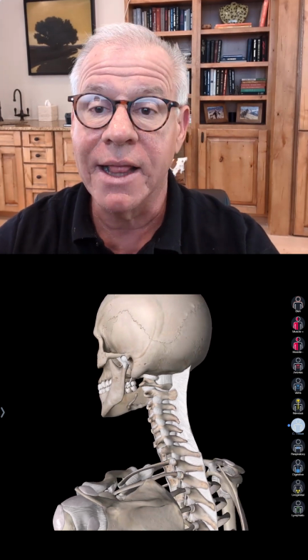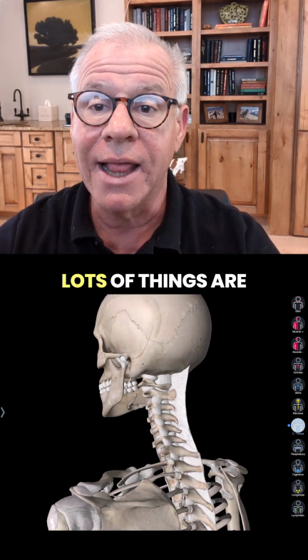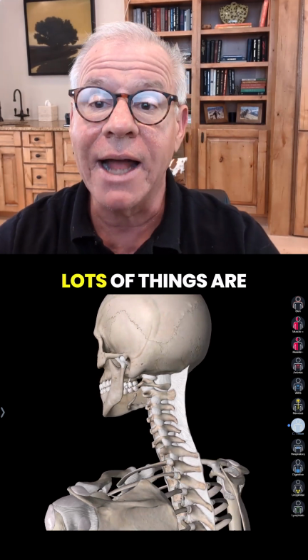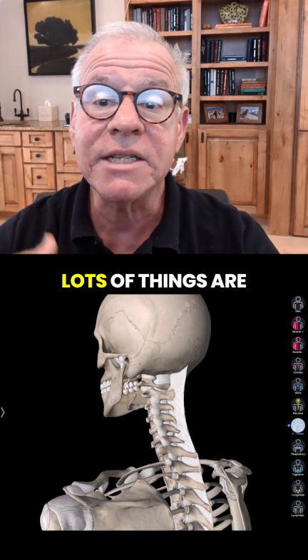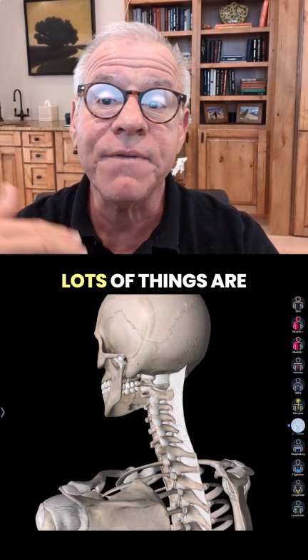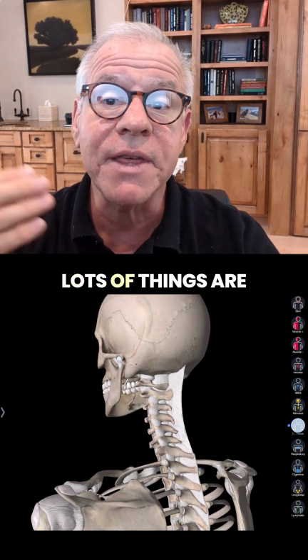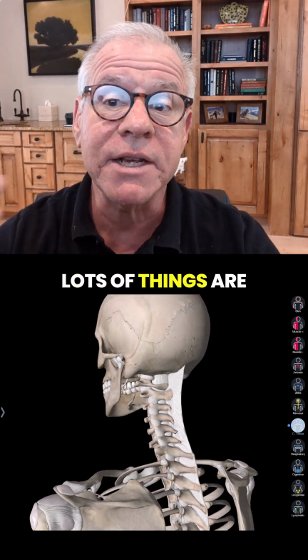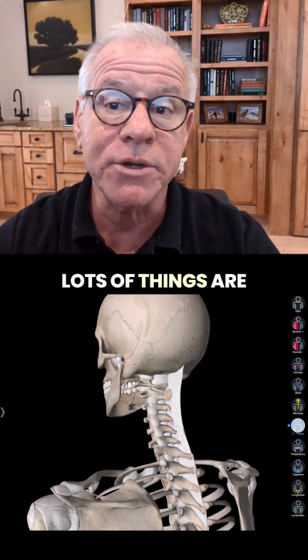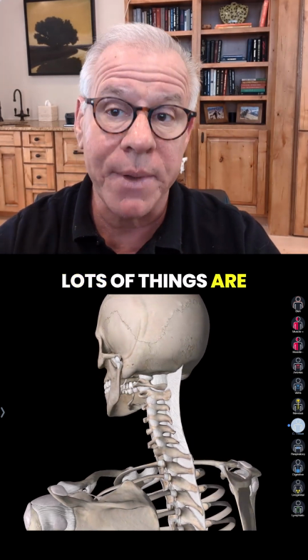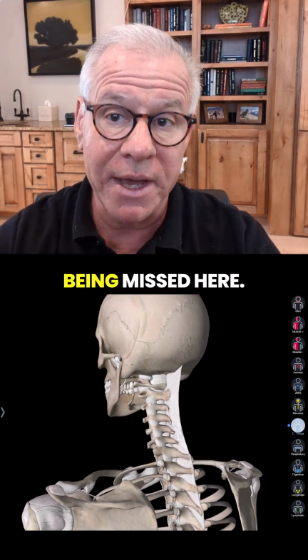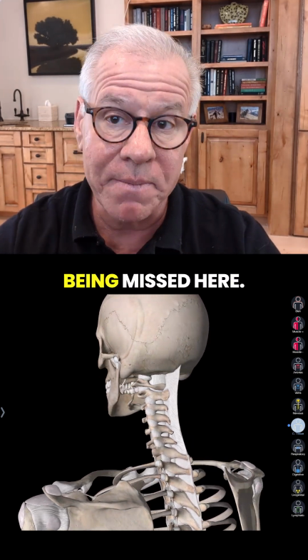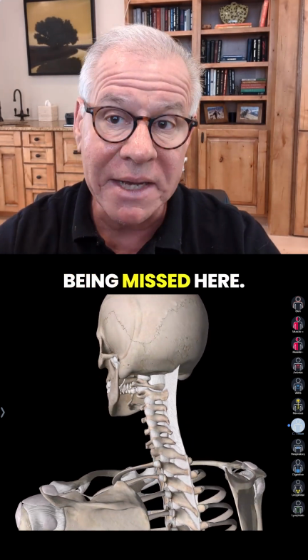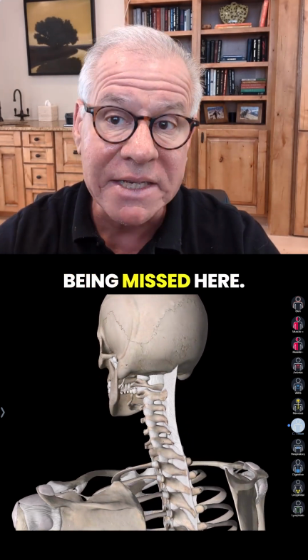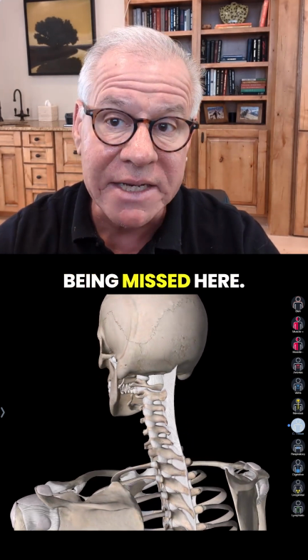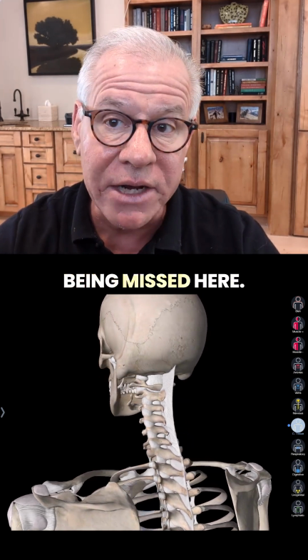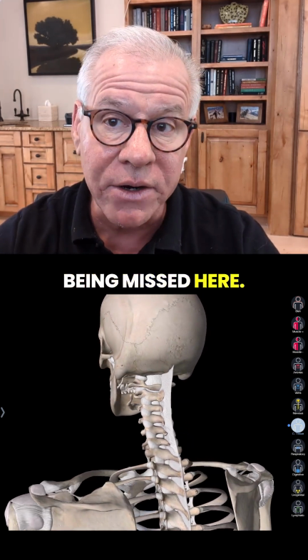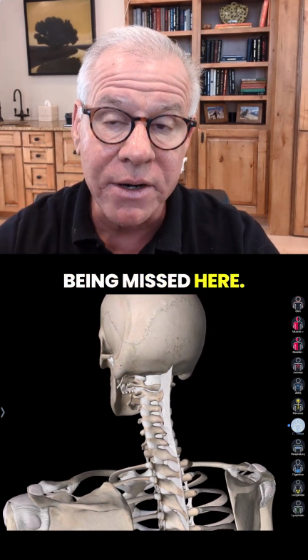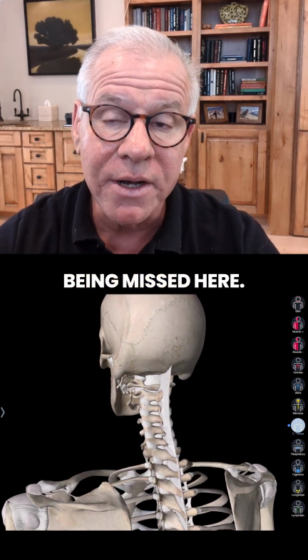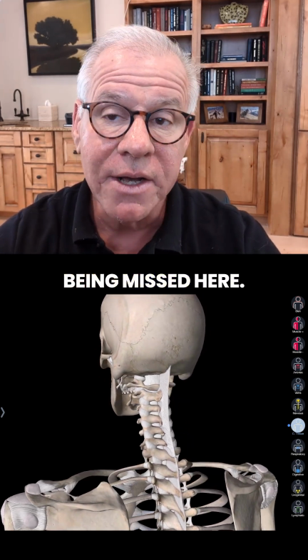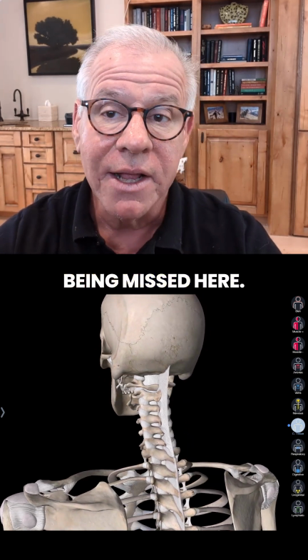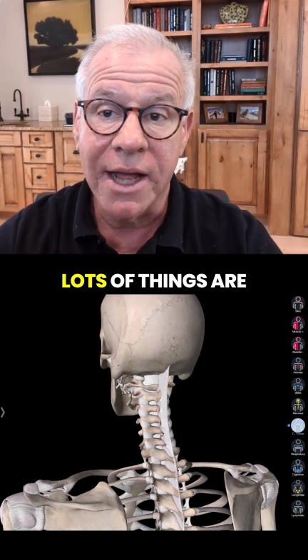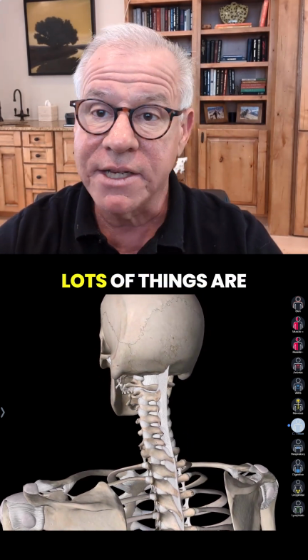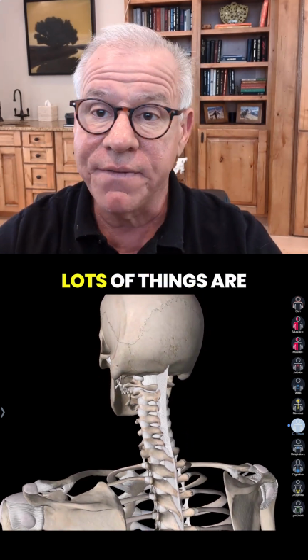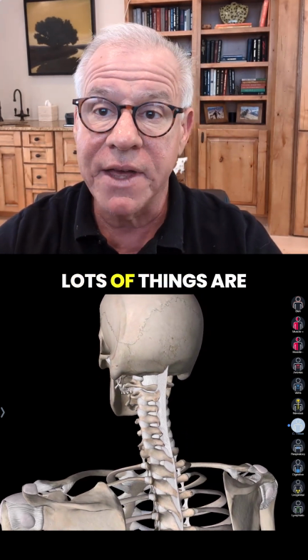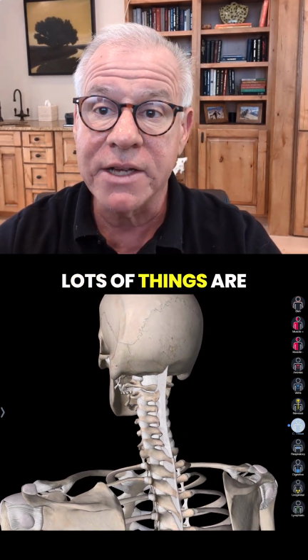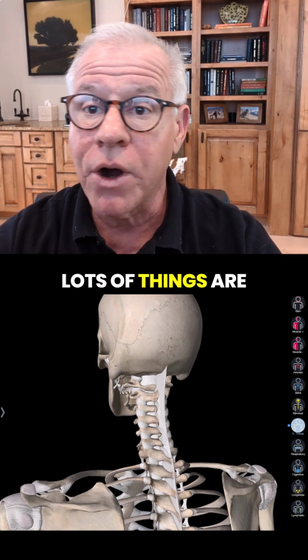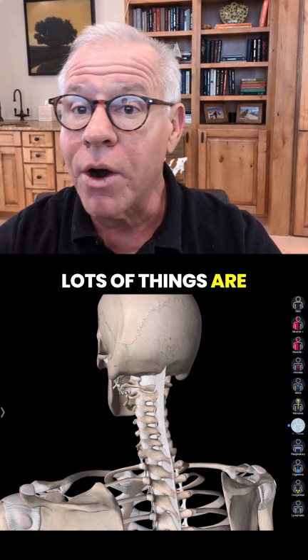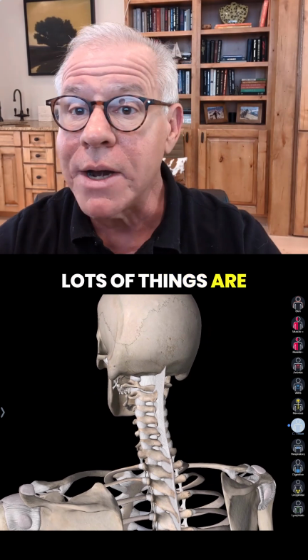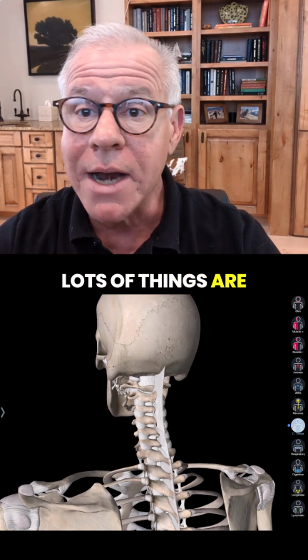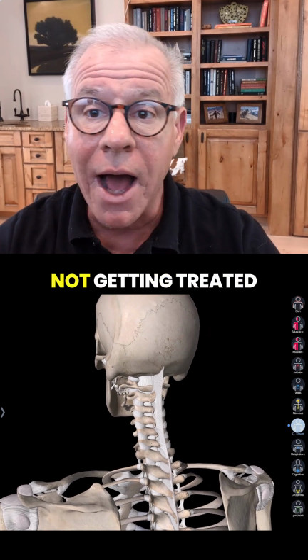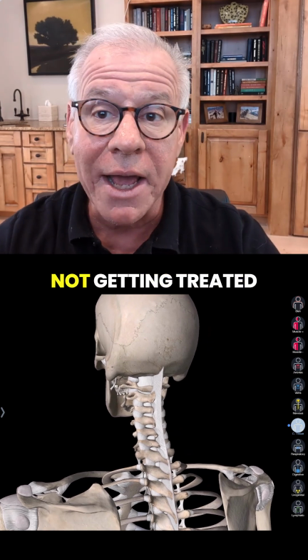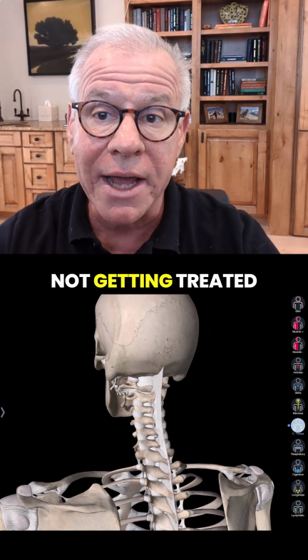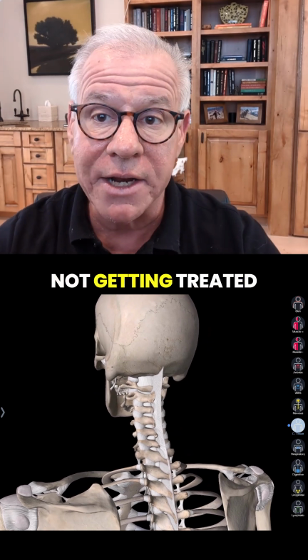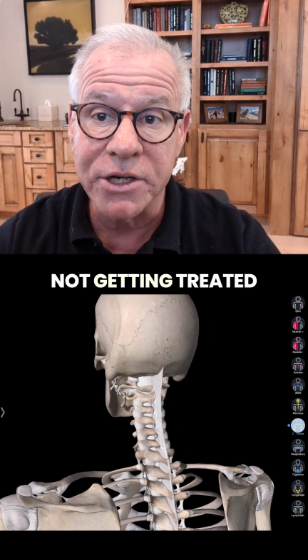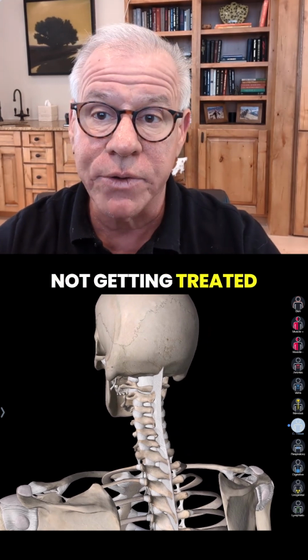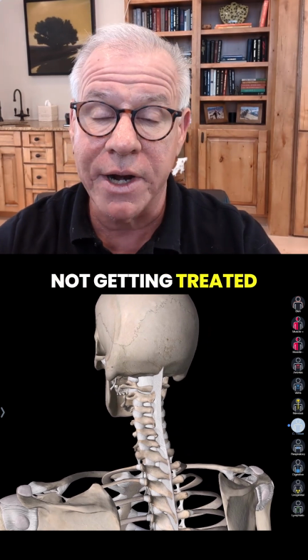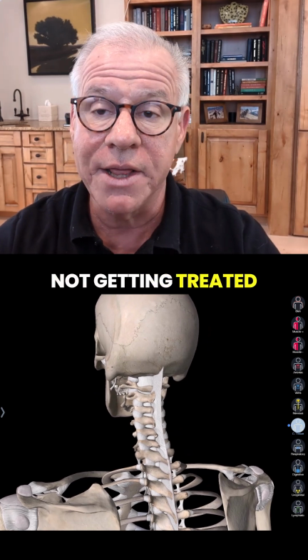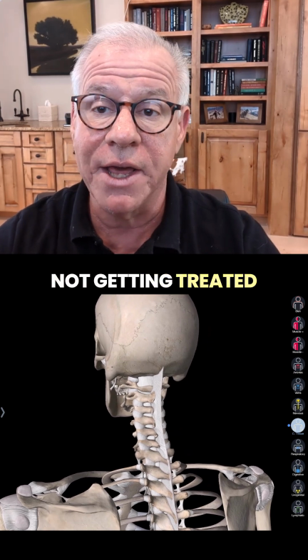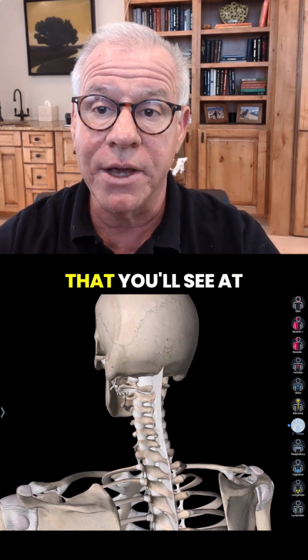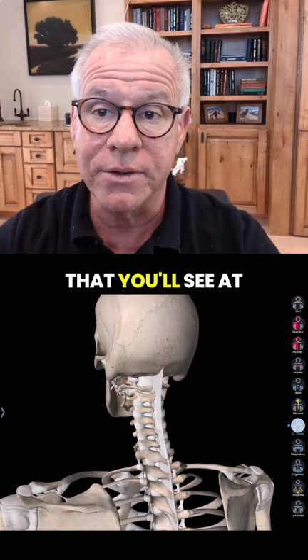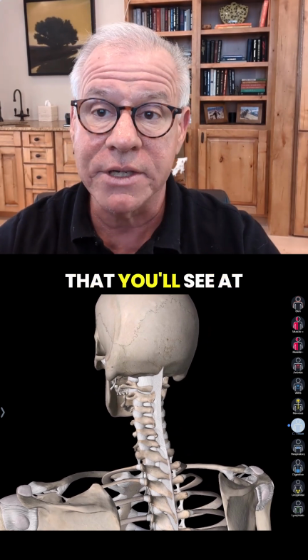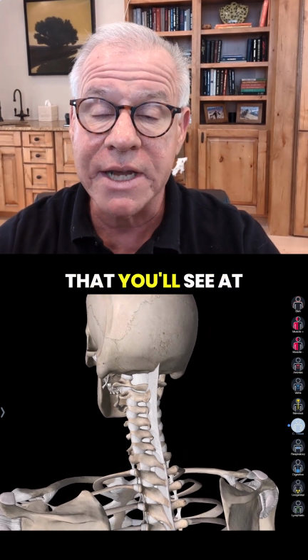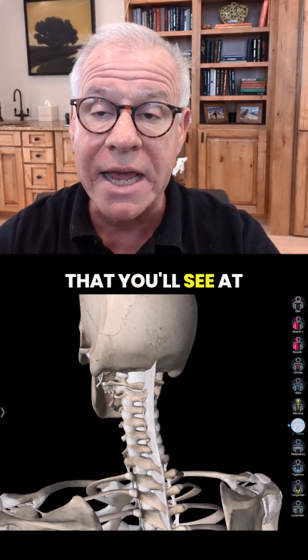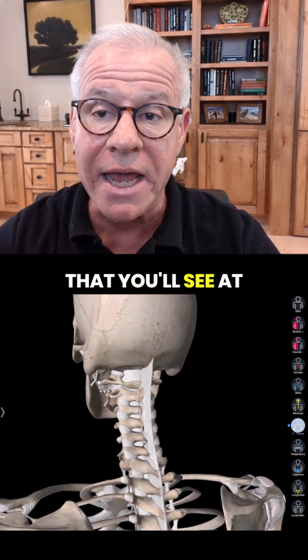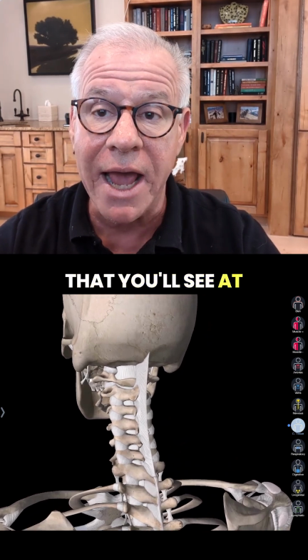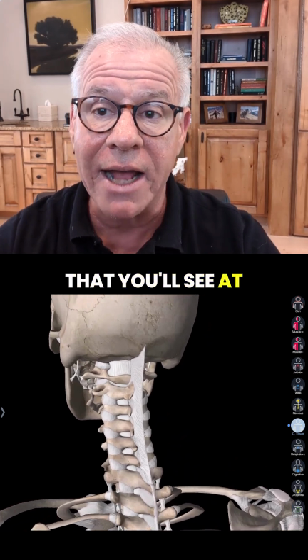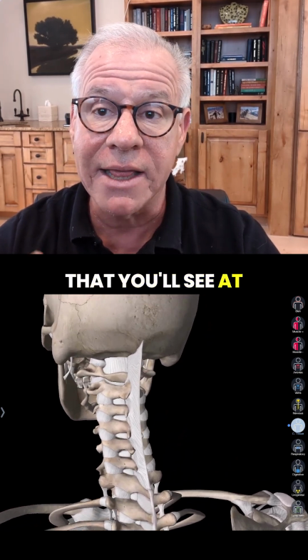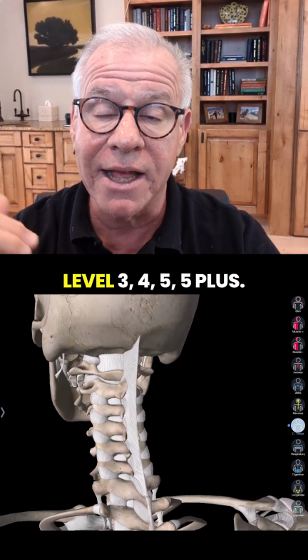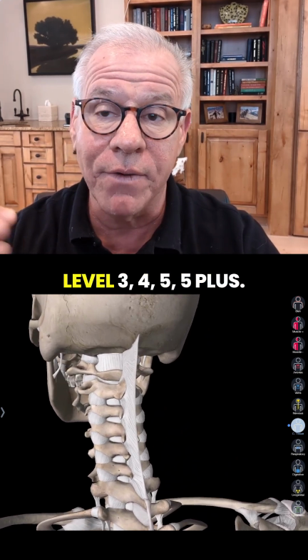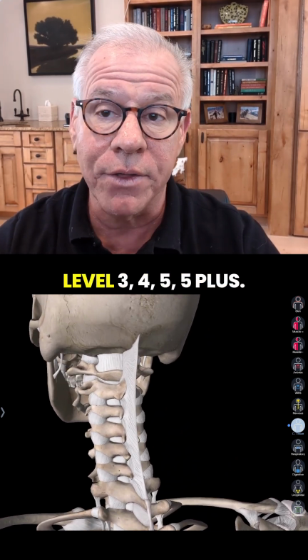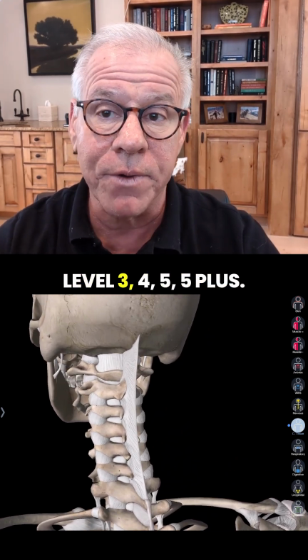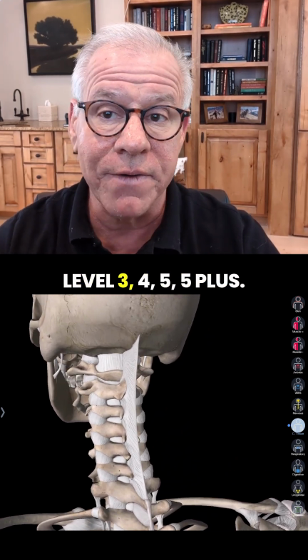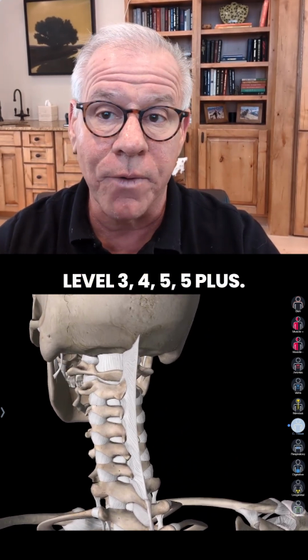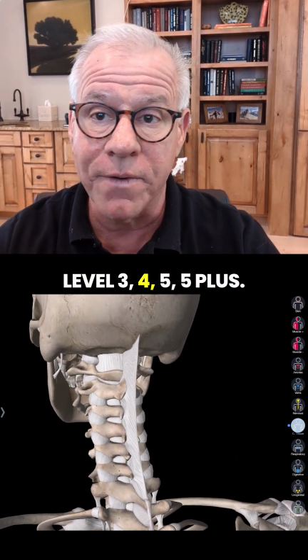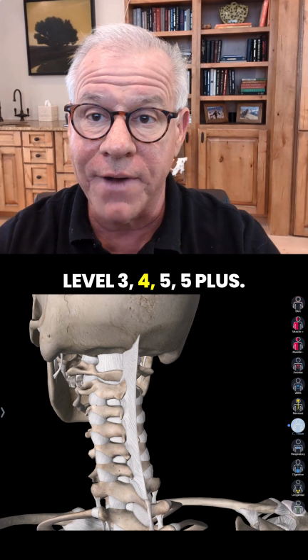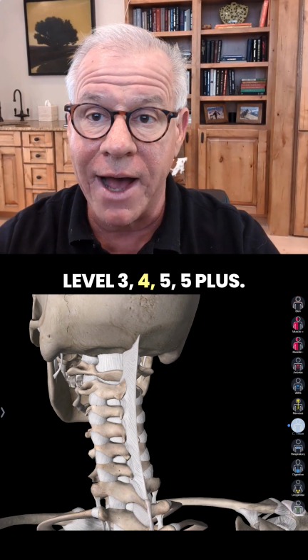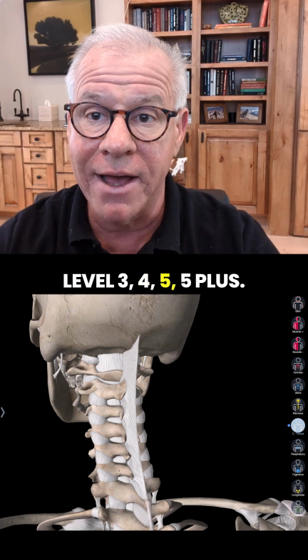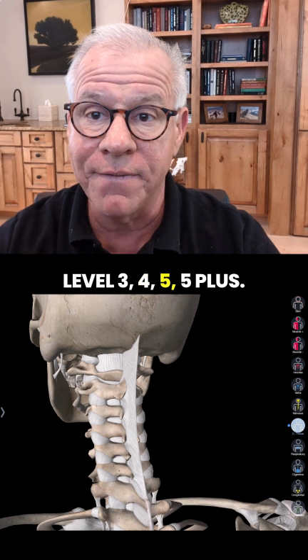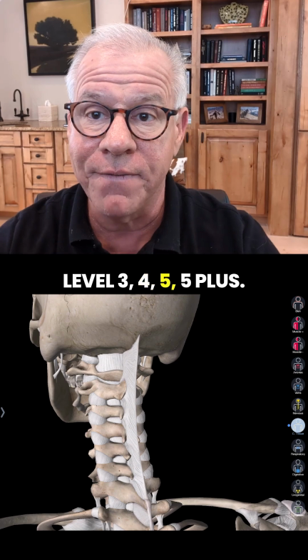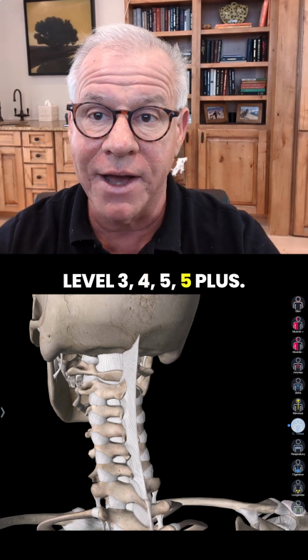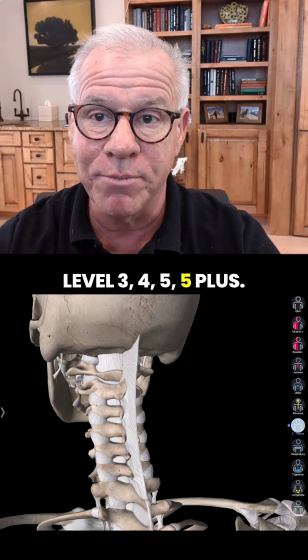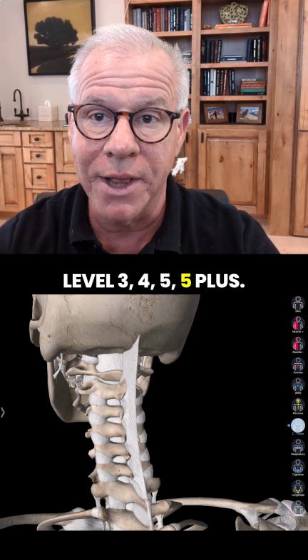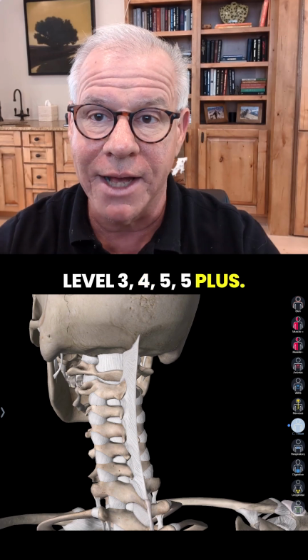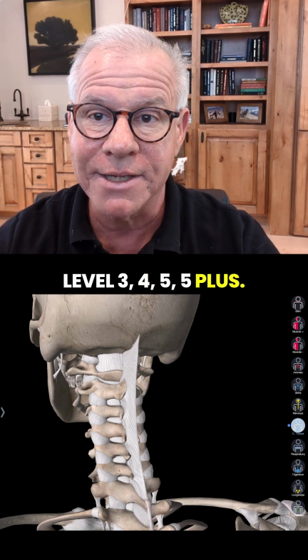Lots of things are being missed here. Lots of things are not getting treated that you'll see at level 3, 4, 5, and 5 plus.